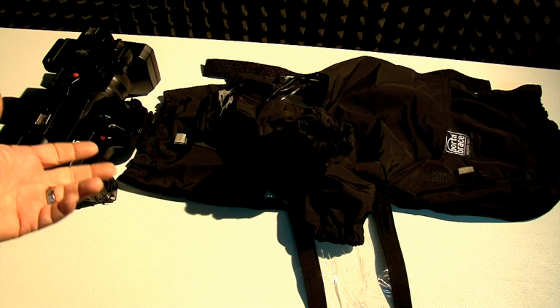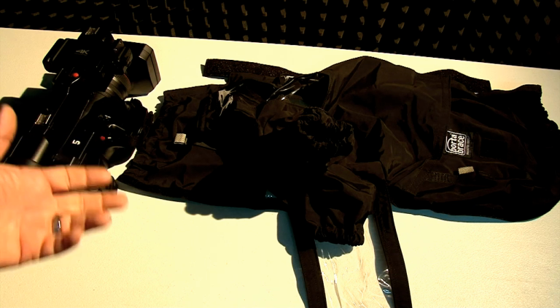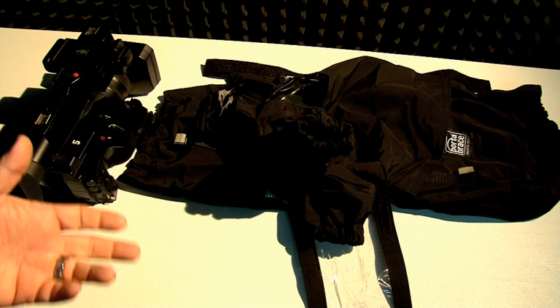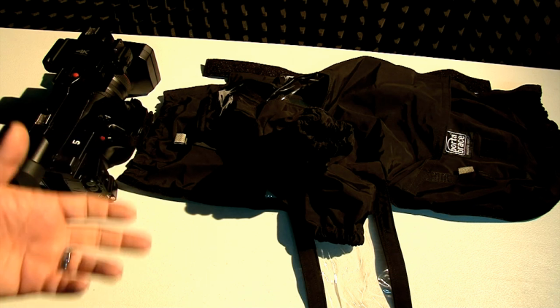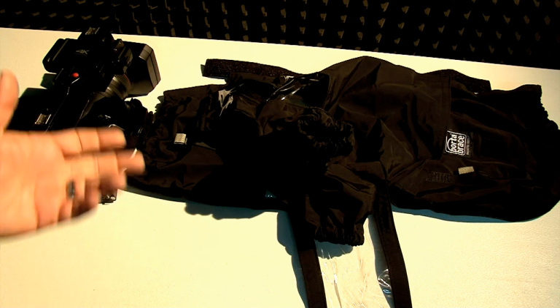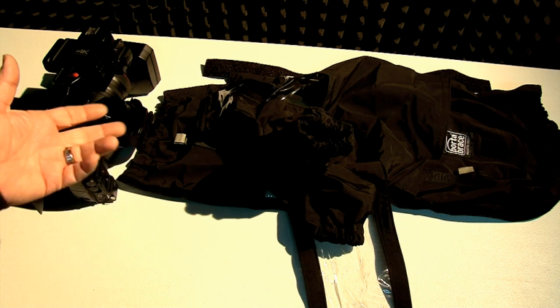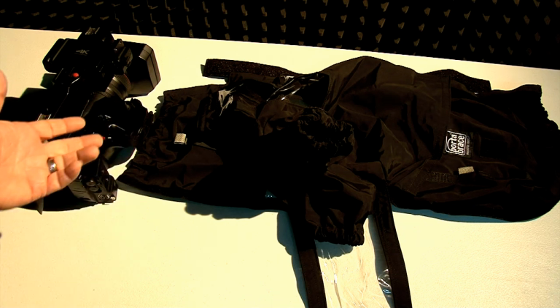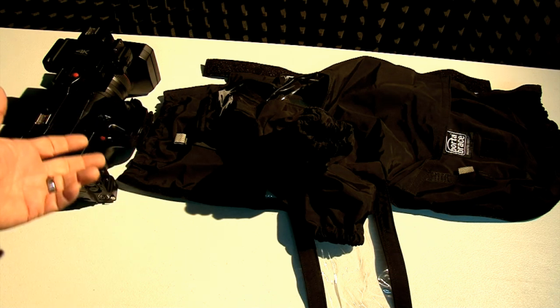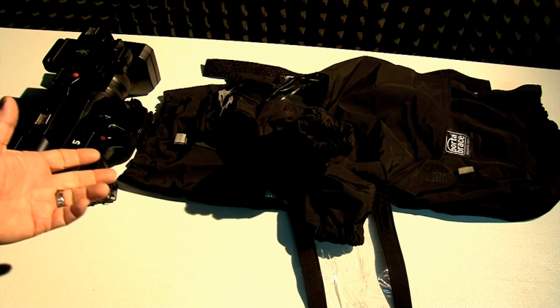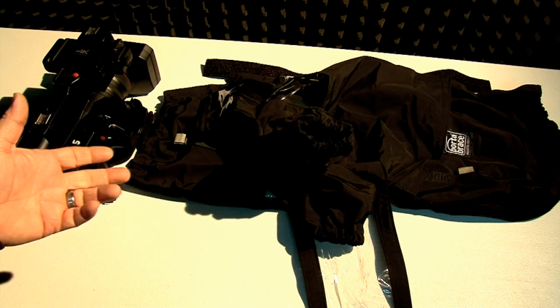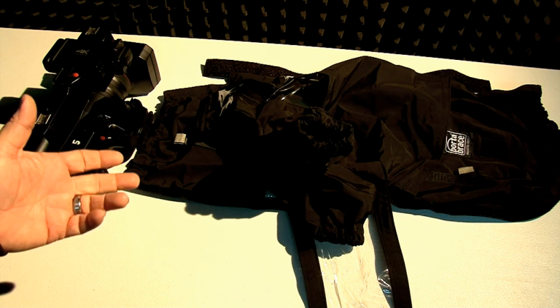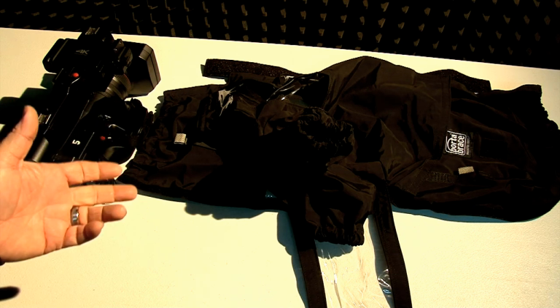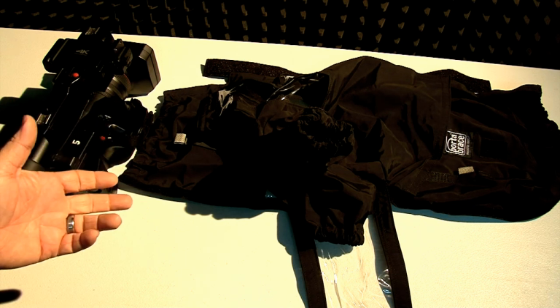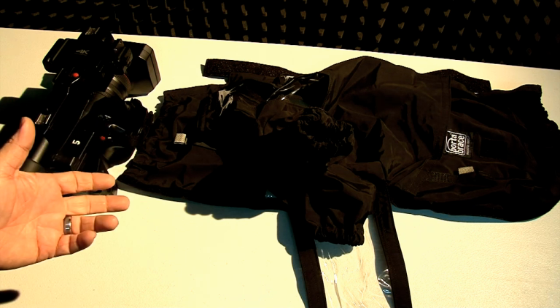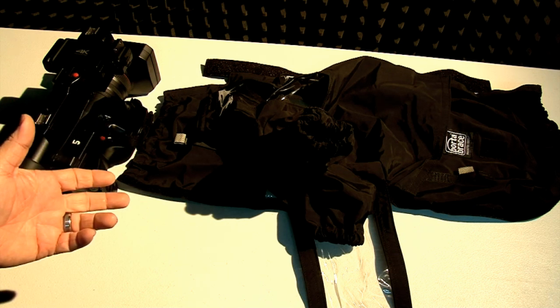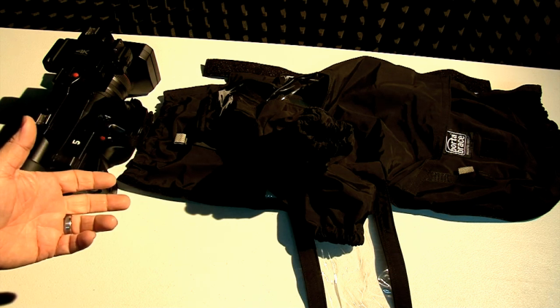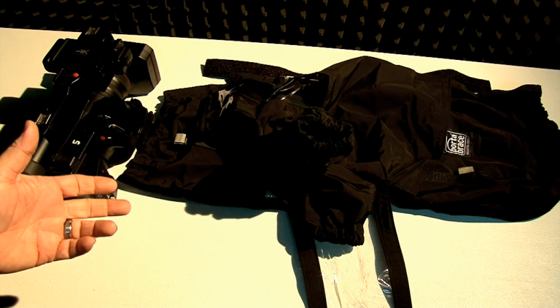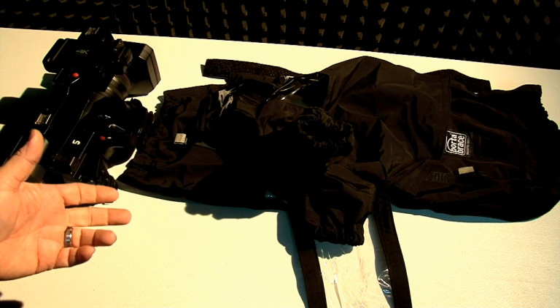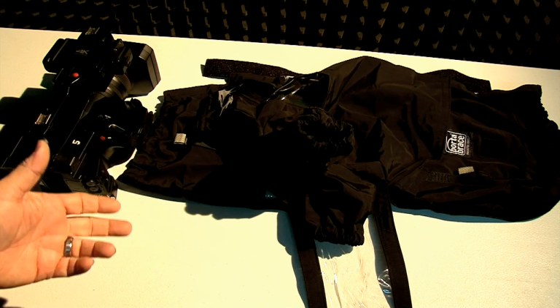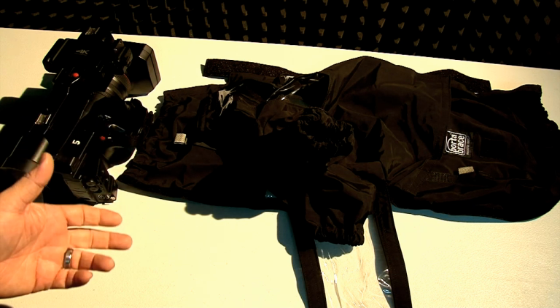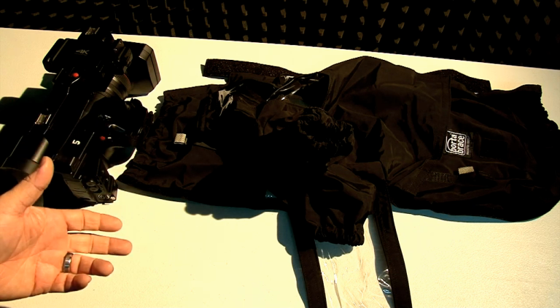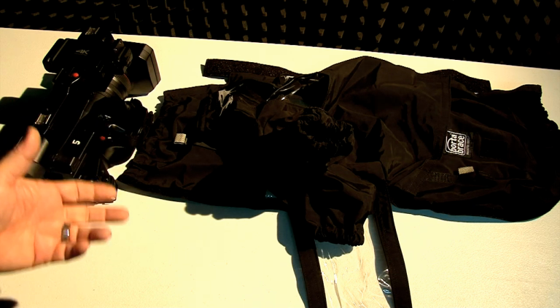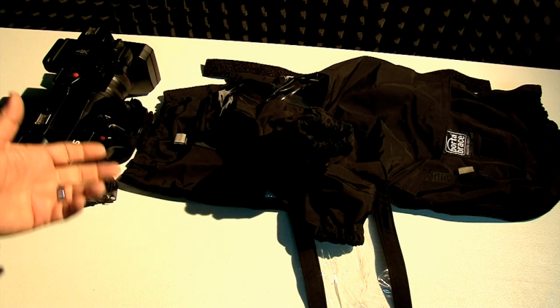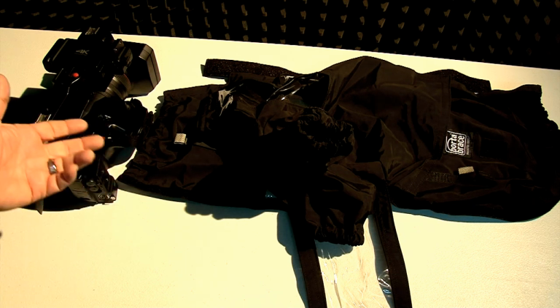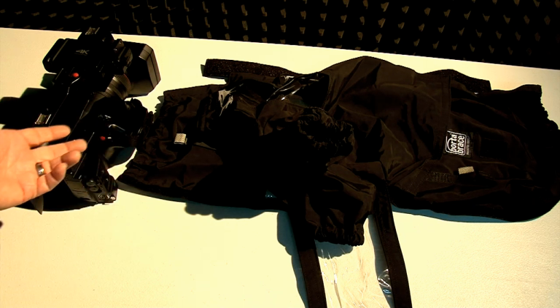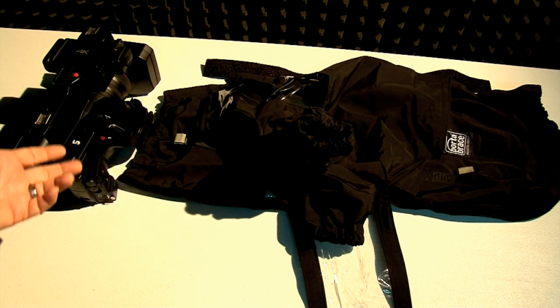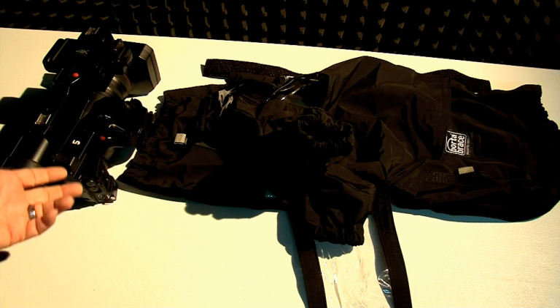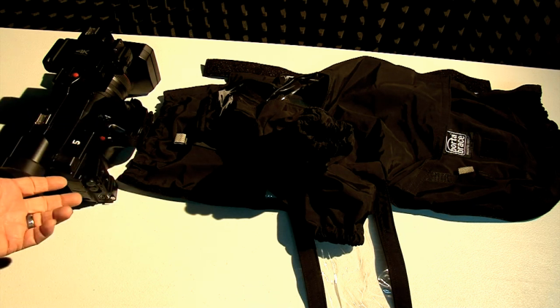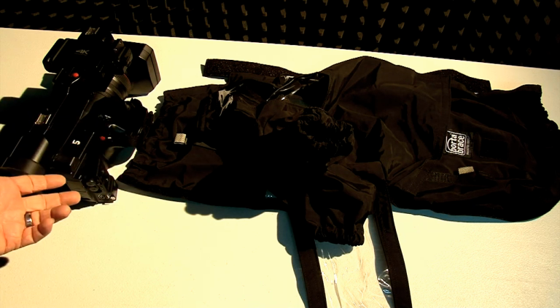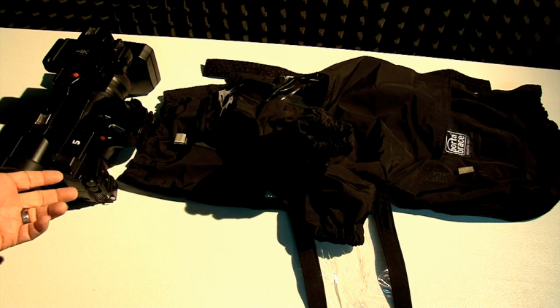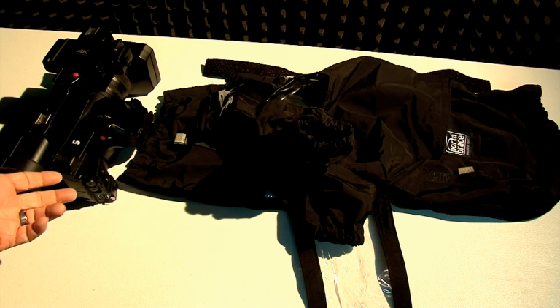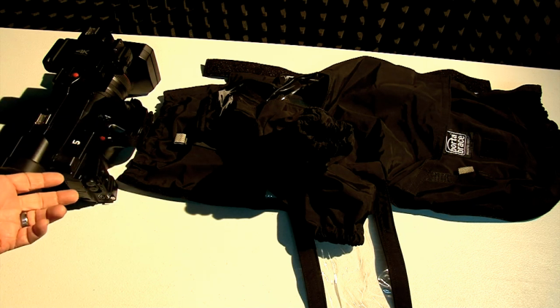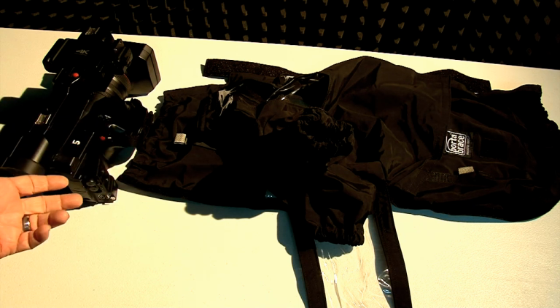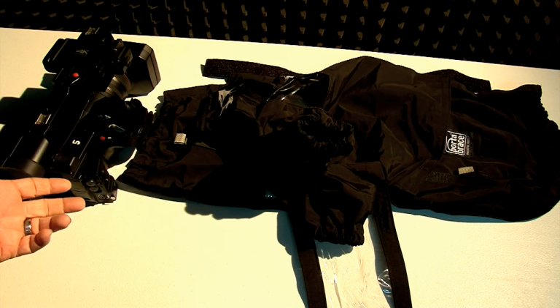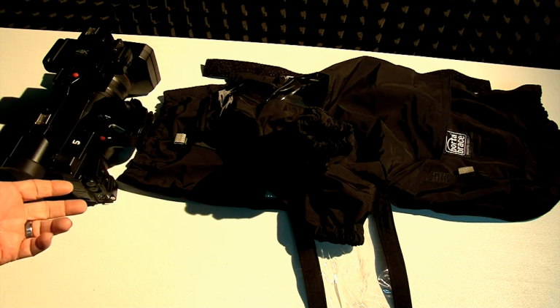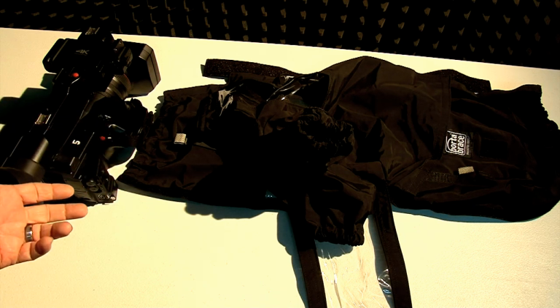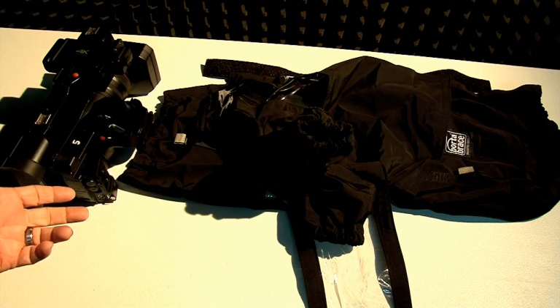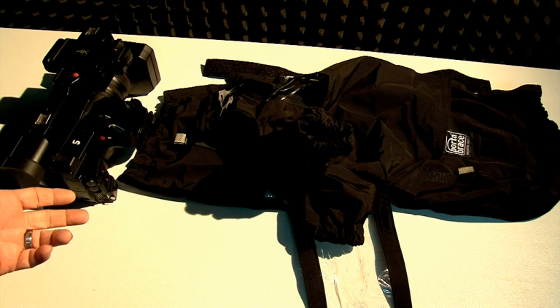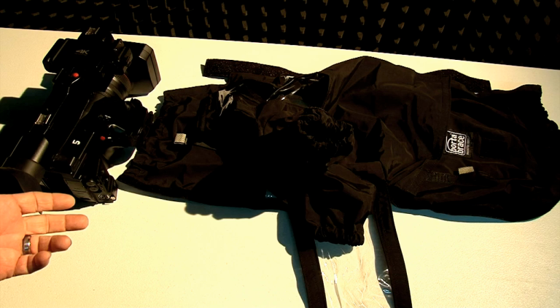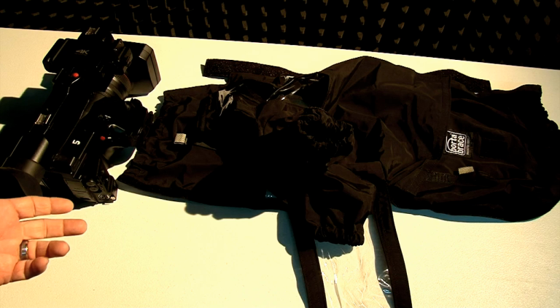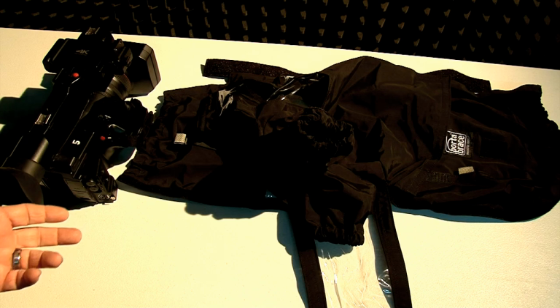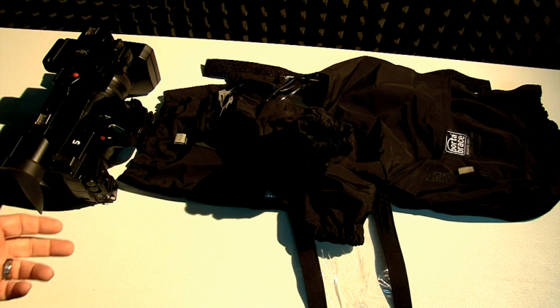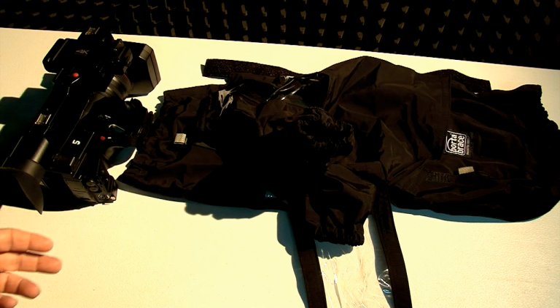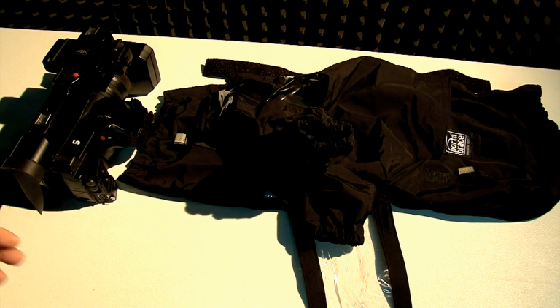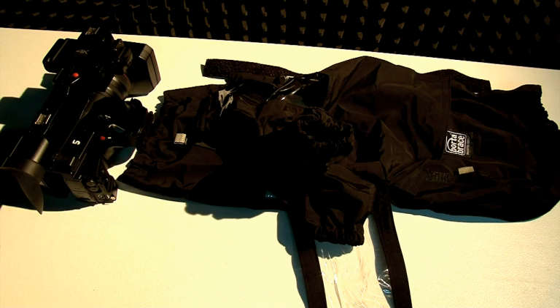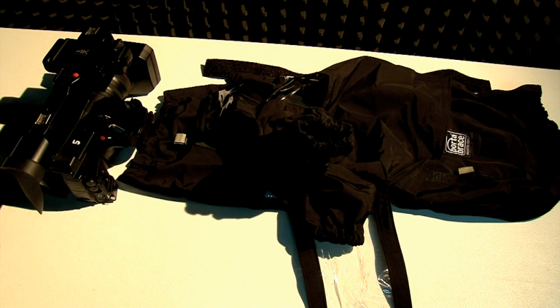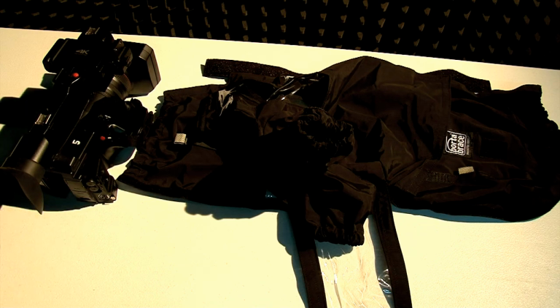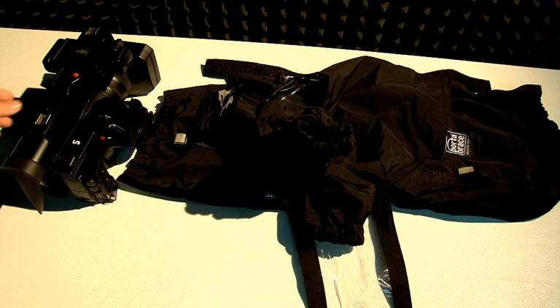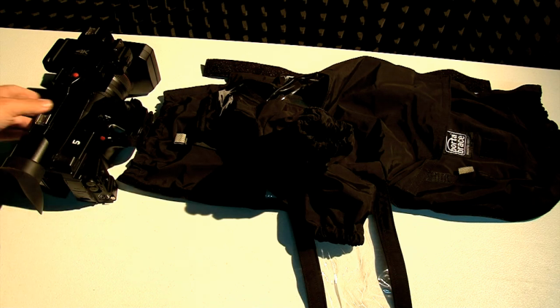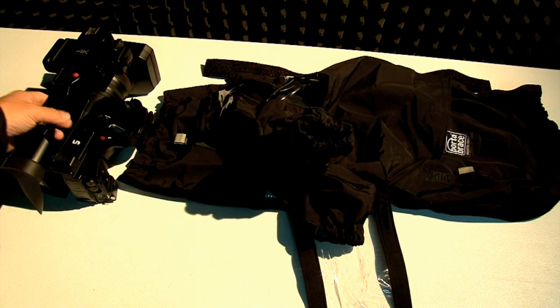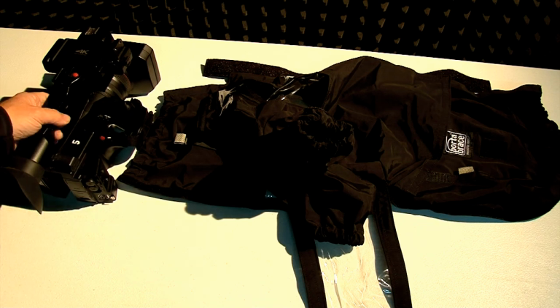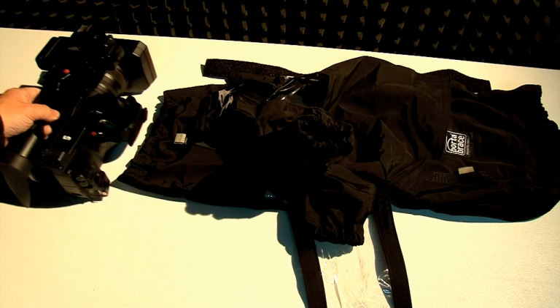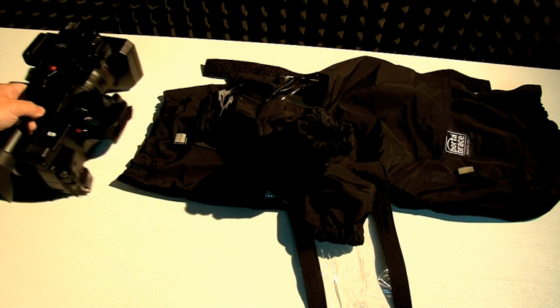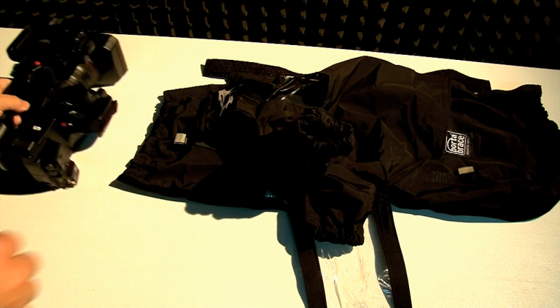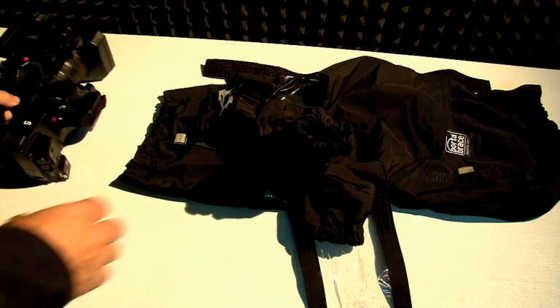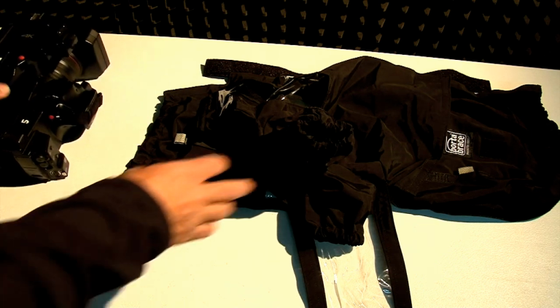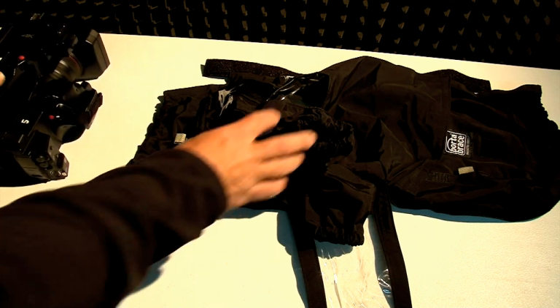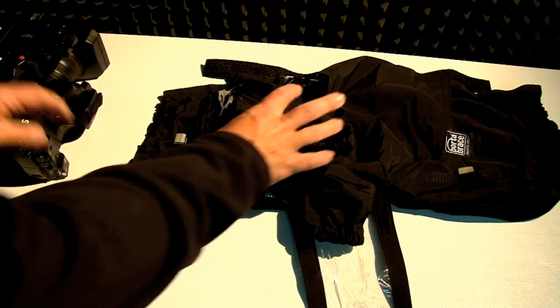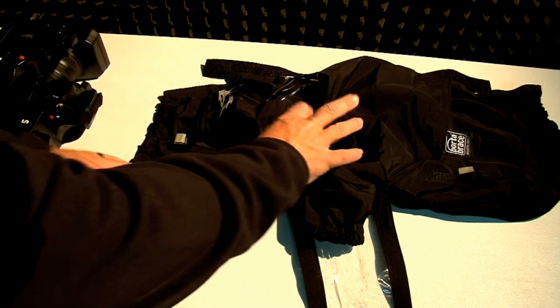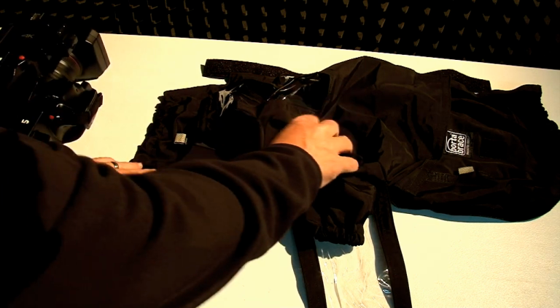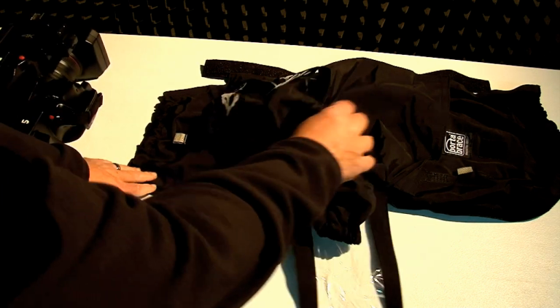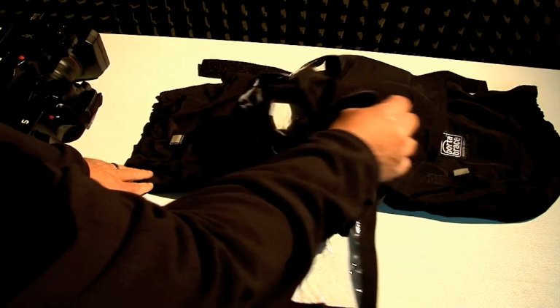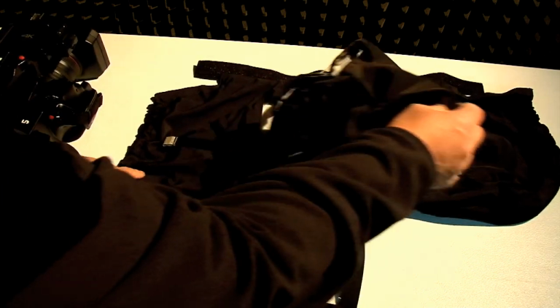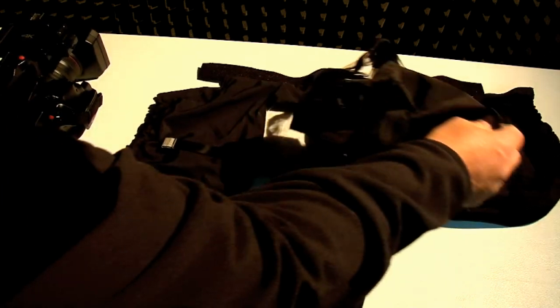Once it's on, it really does protect the camera, but getting it on is a little bit of a pain. And the reason is, if you look at this thing, it's hard to tell what goes where.